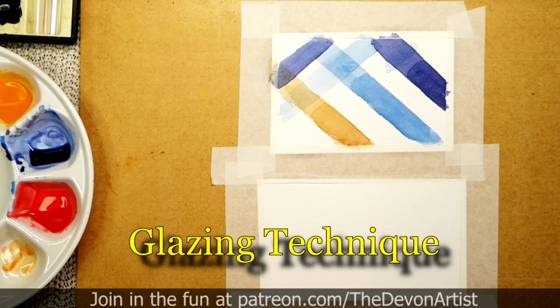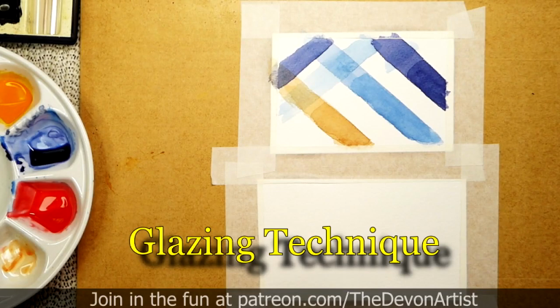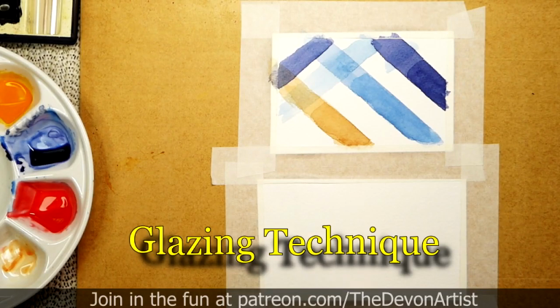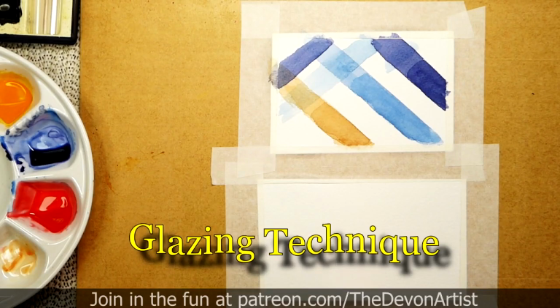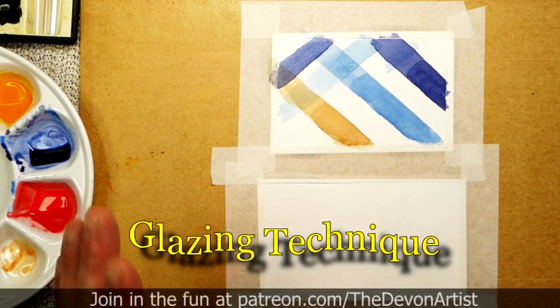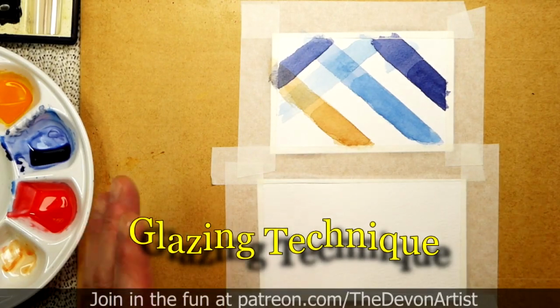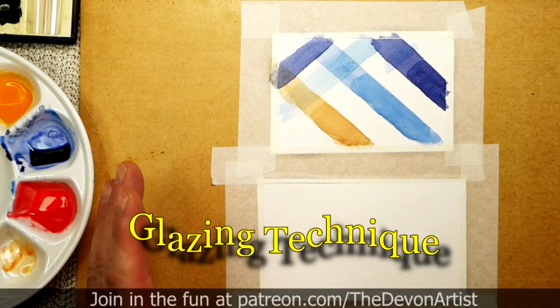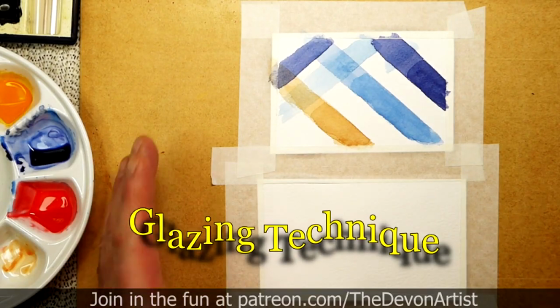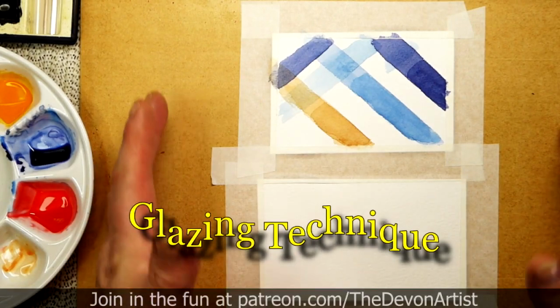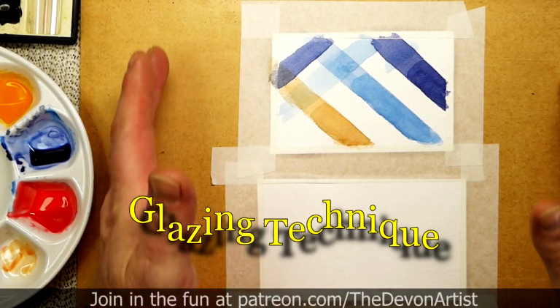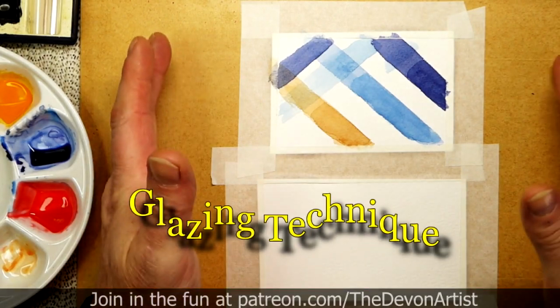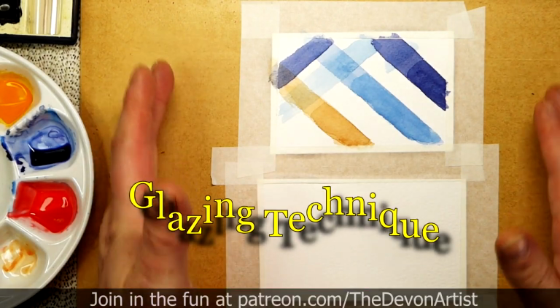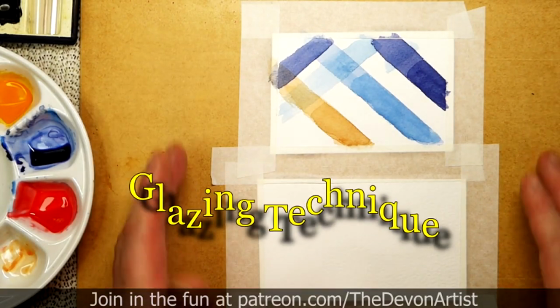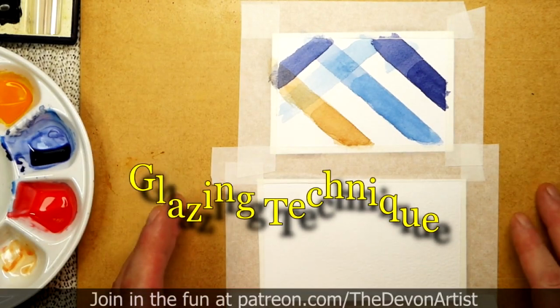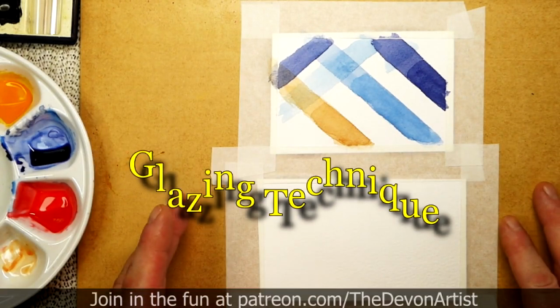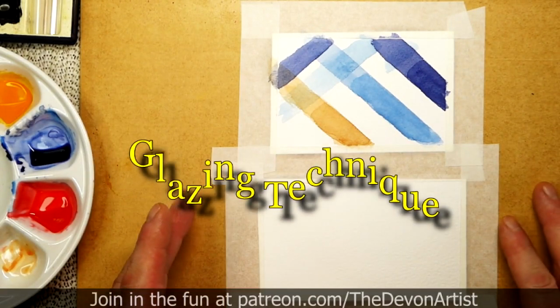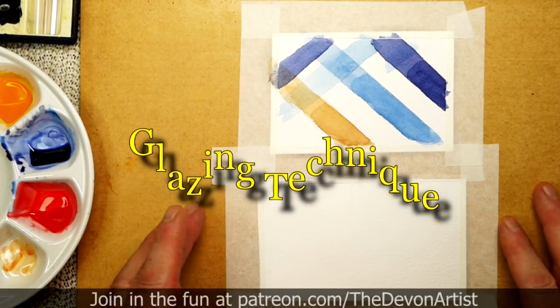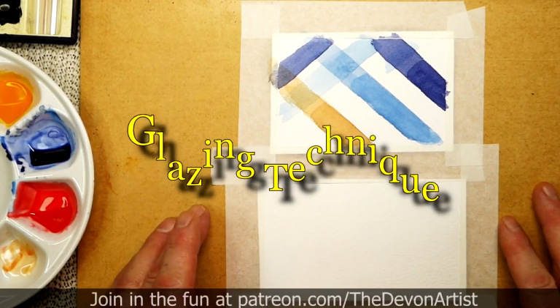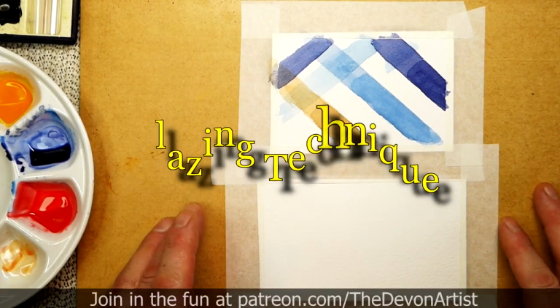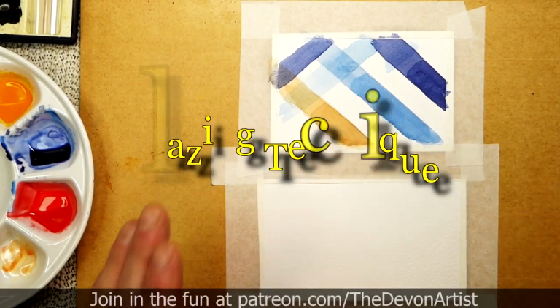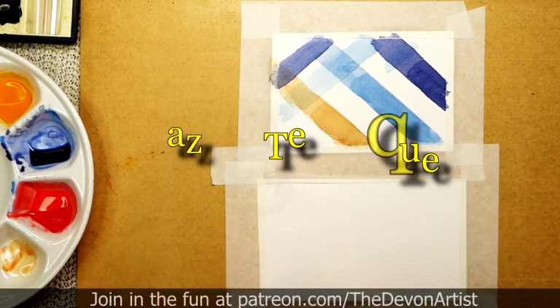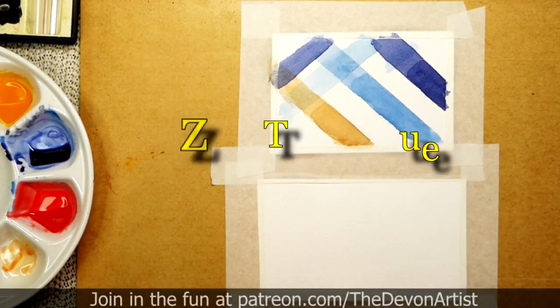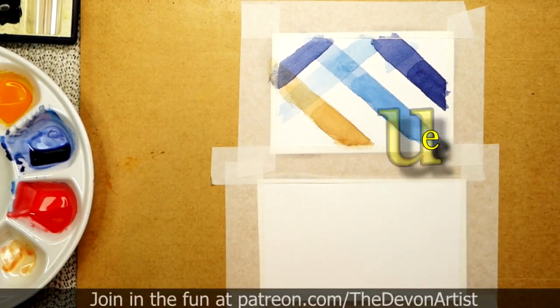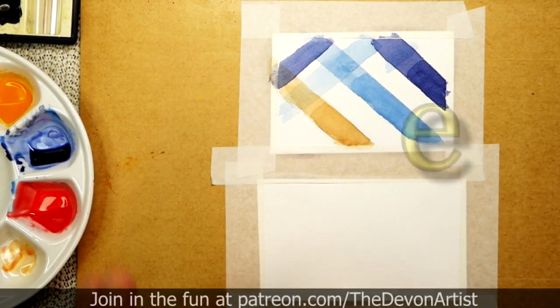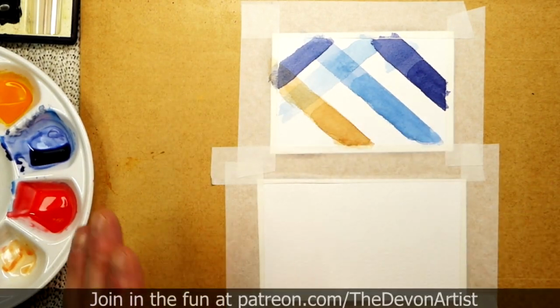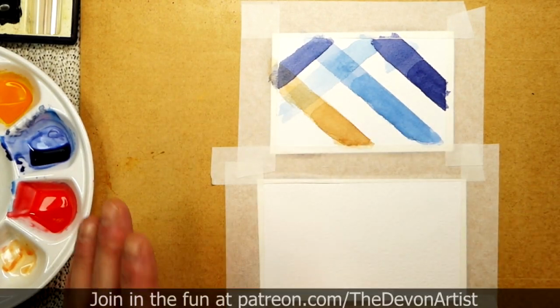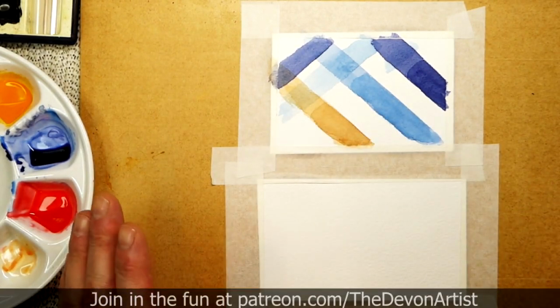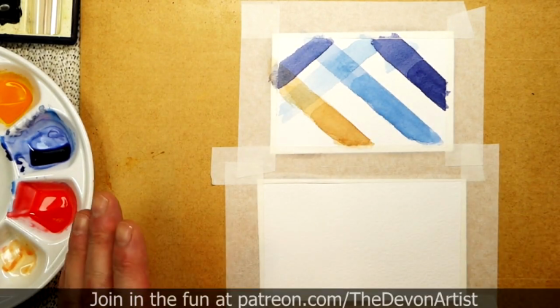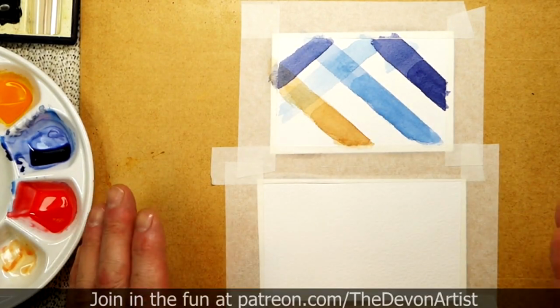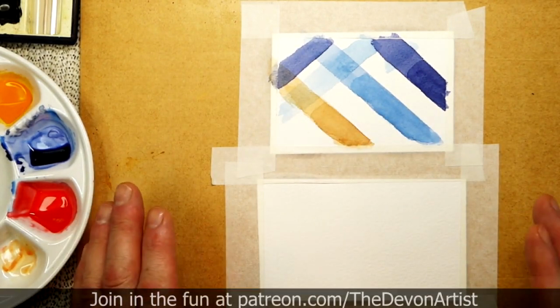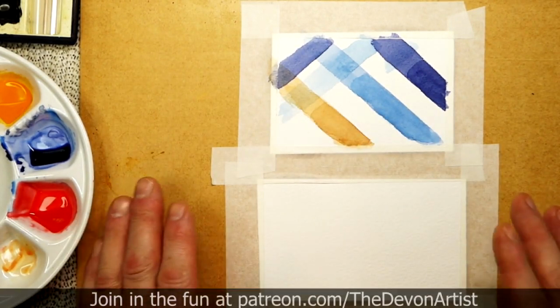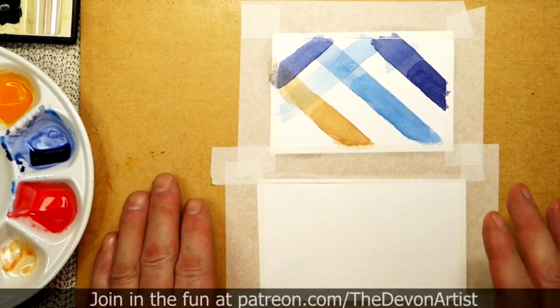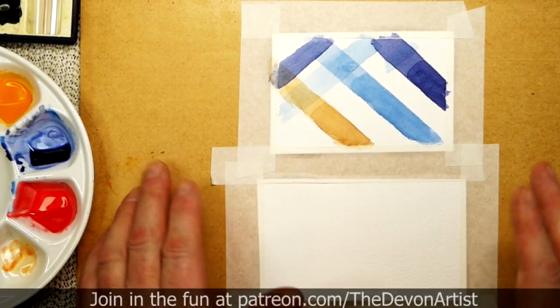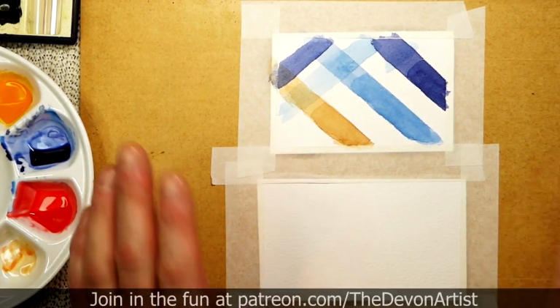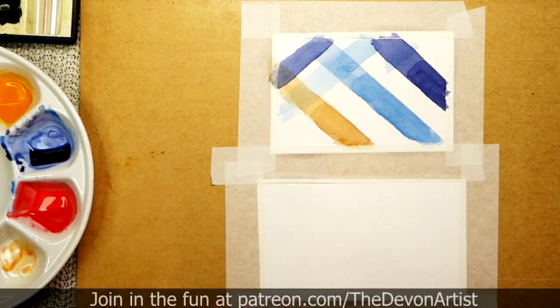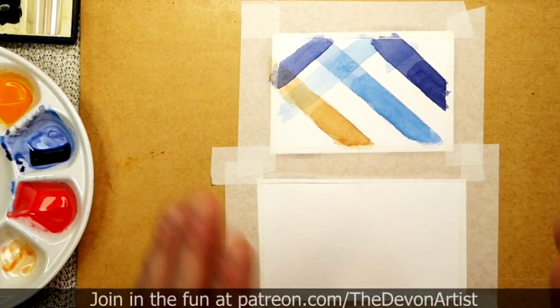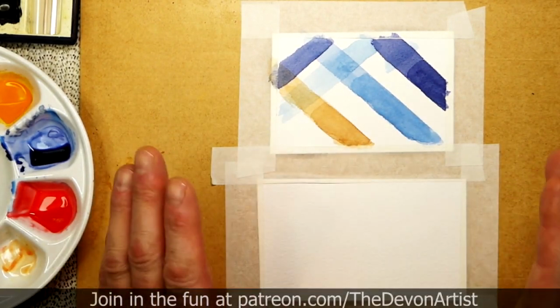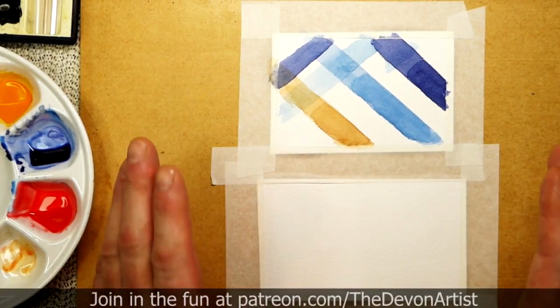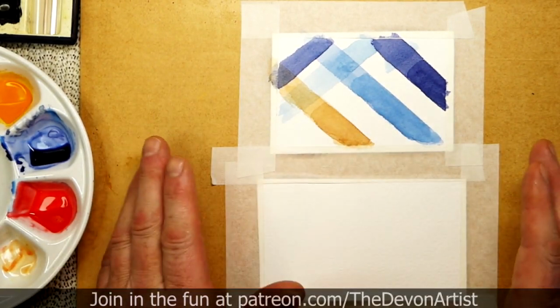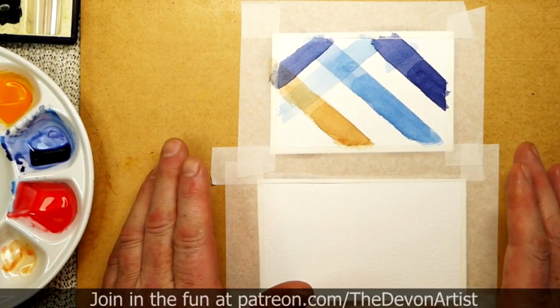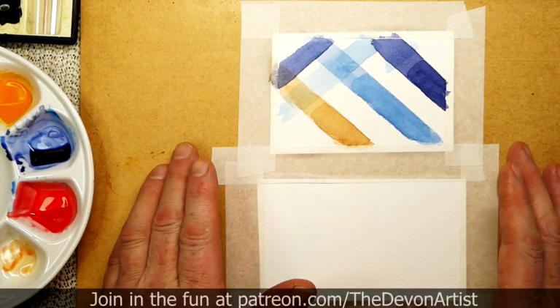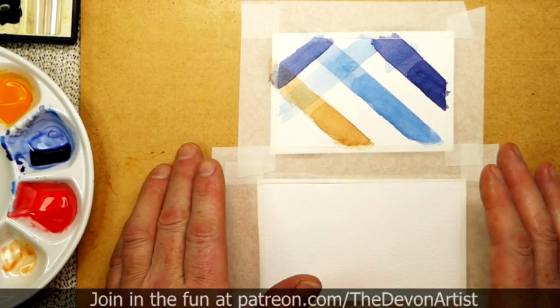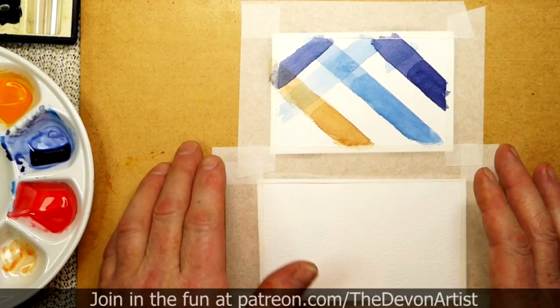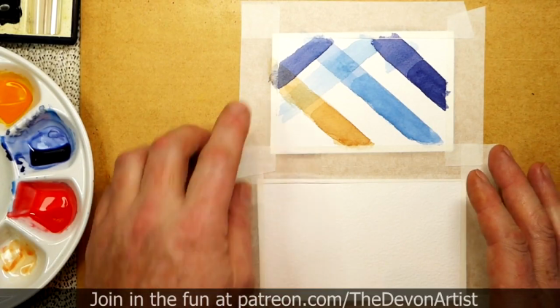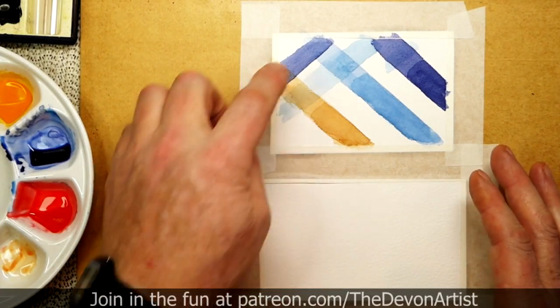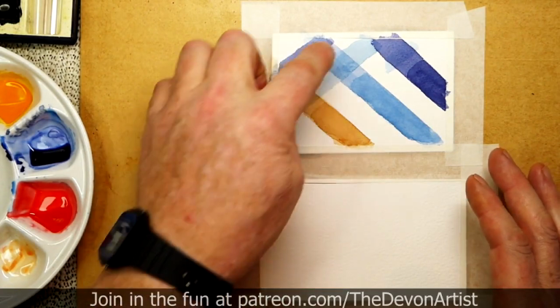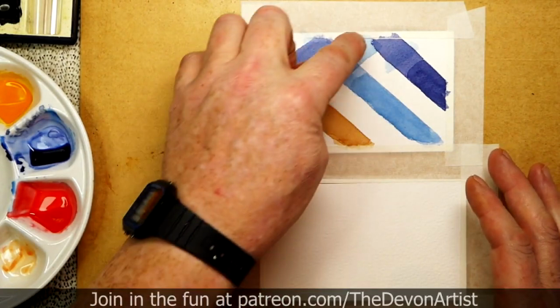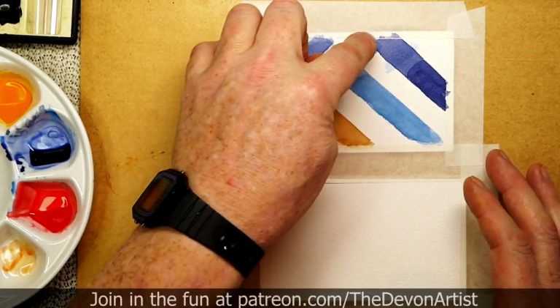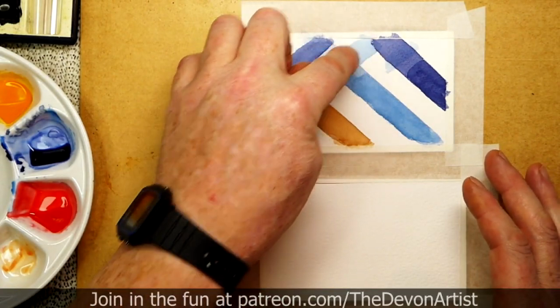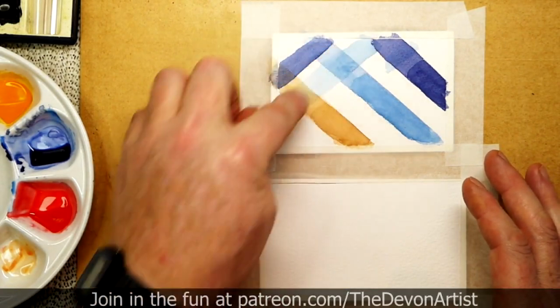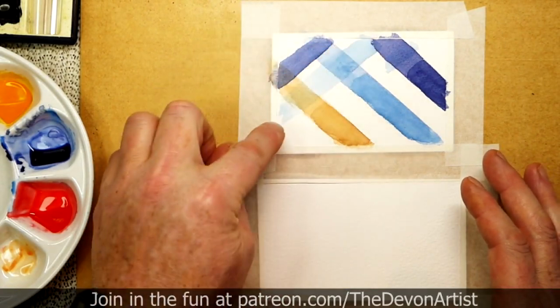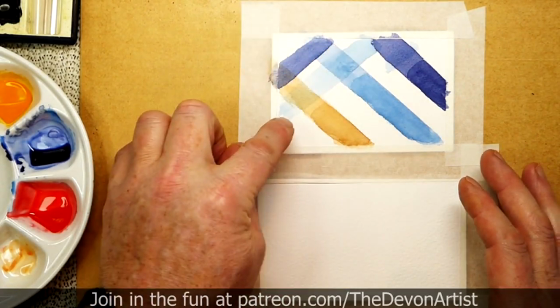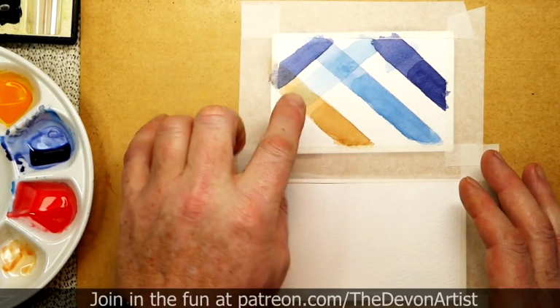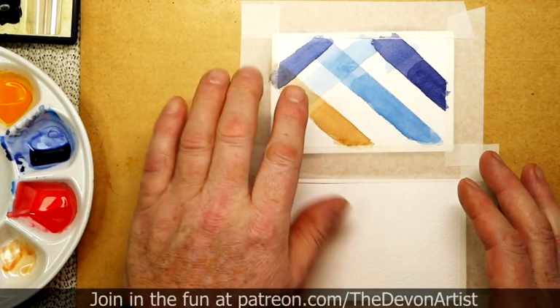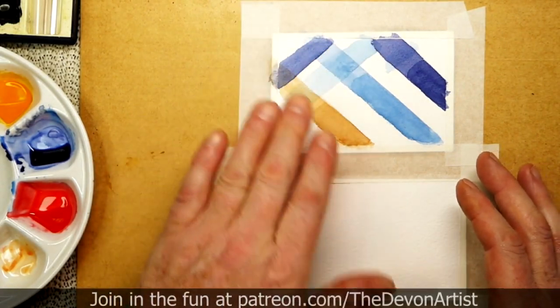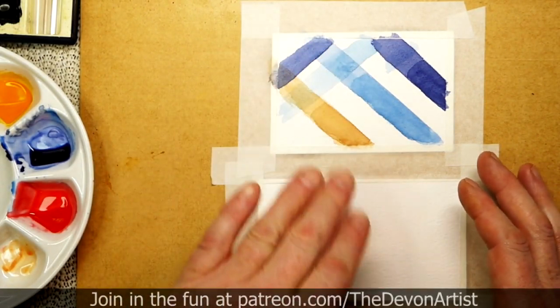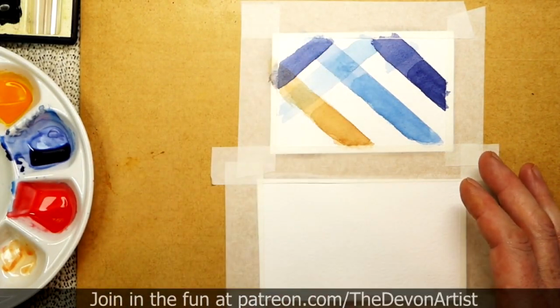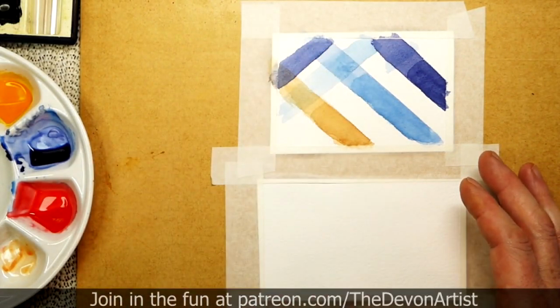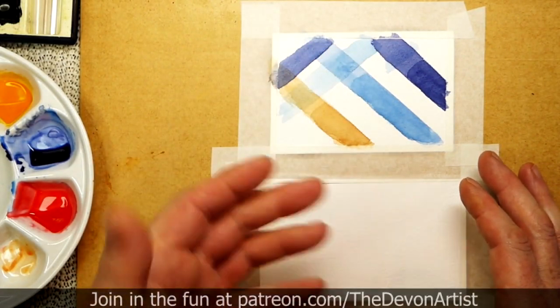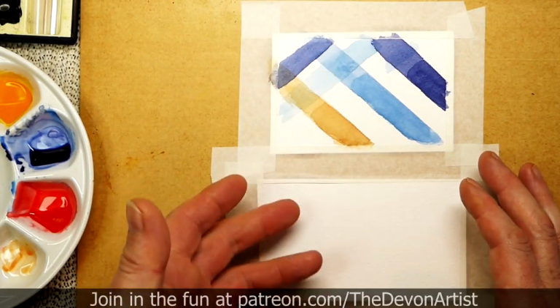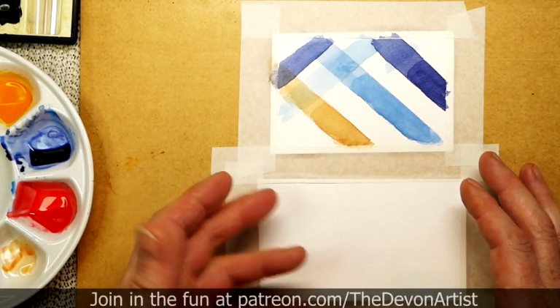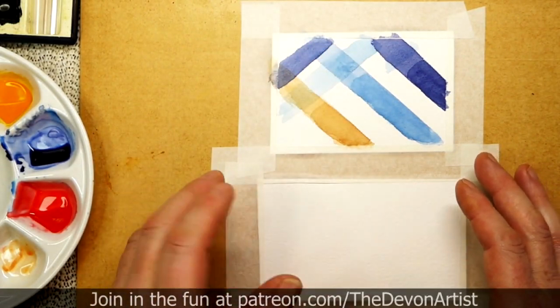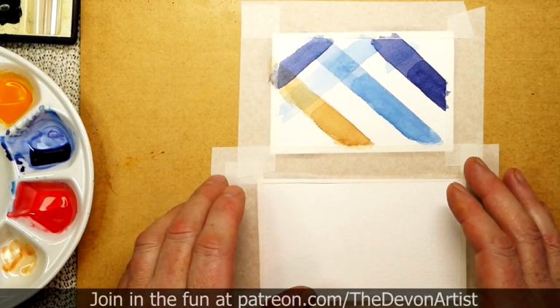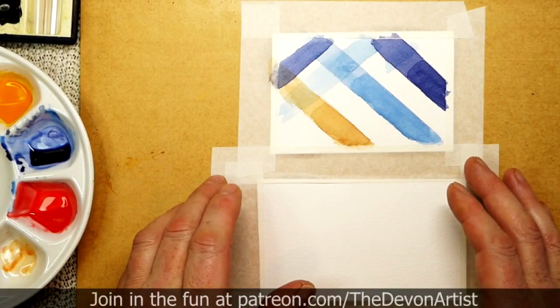One thing I want to talk to you about today is something to do with glazing. All glazing simply is, is when you lay a color over the top of an existing color.